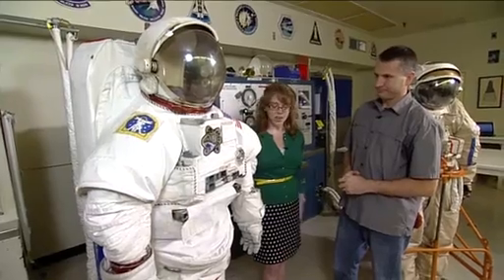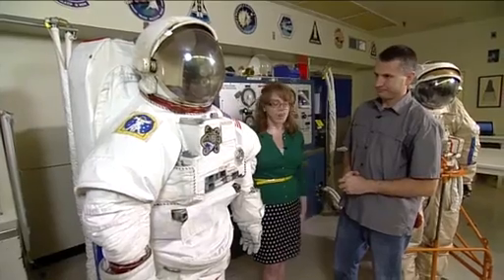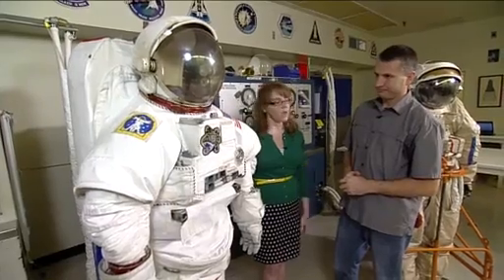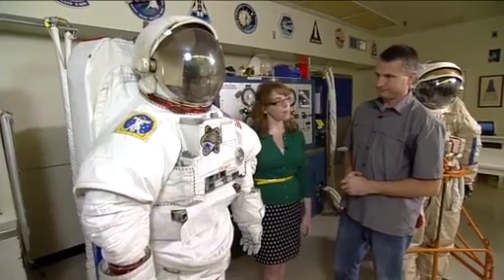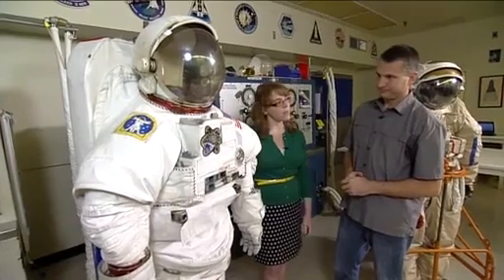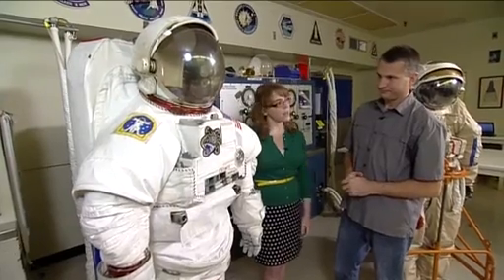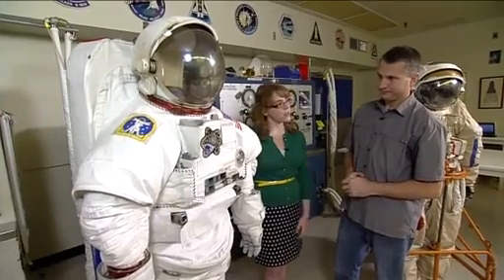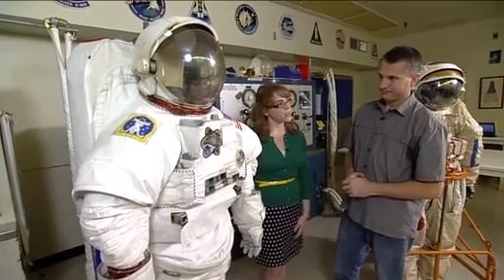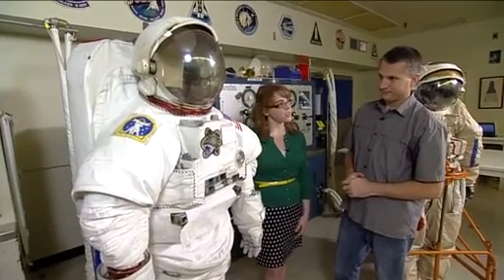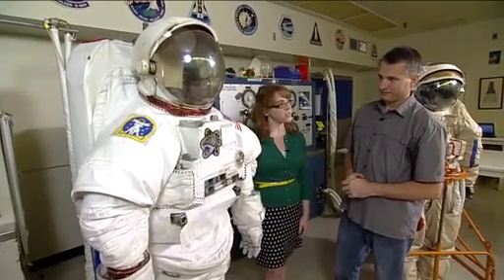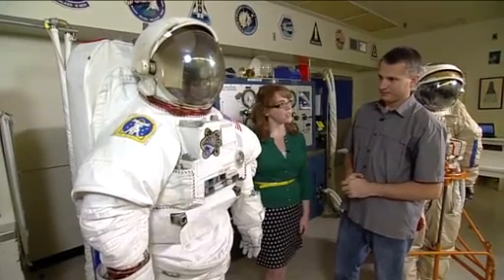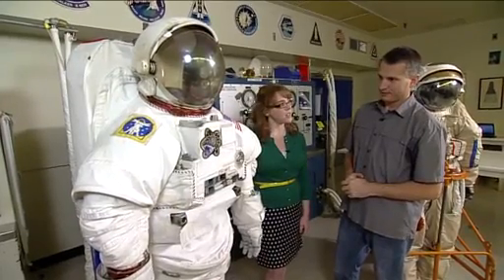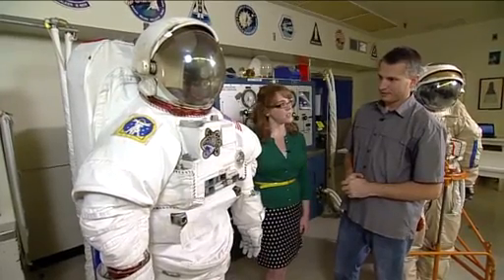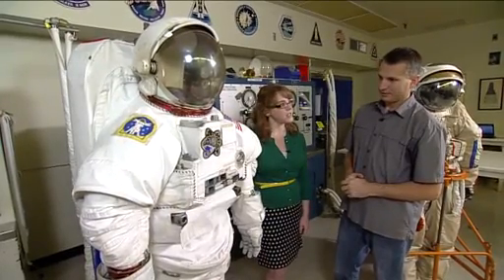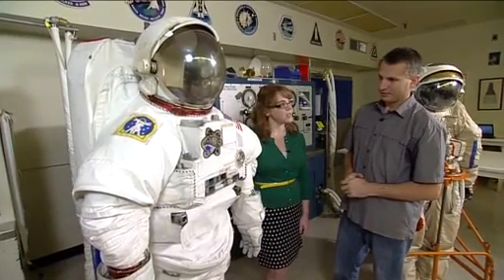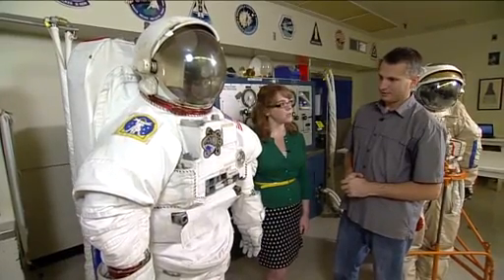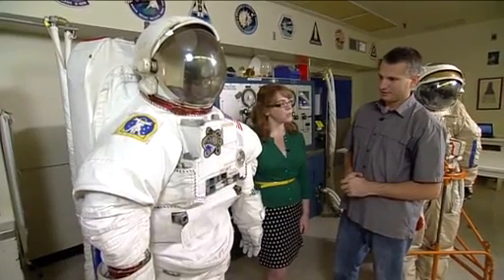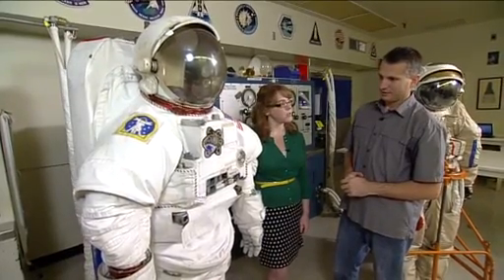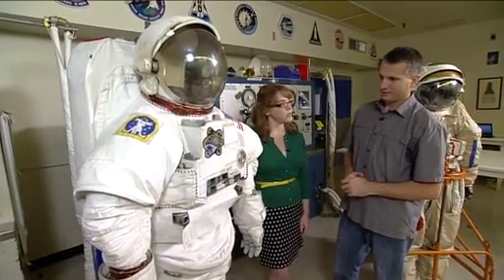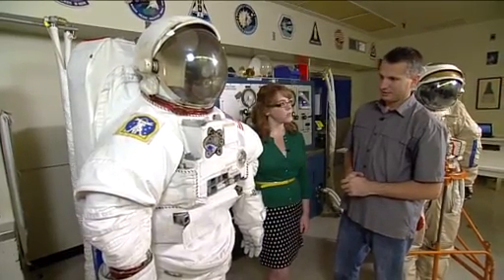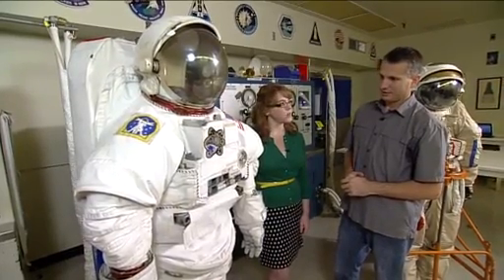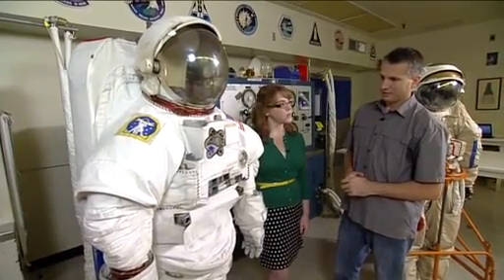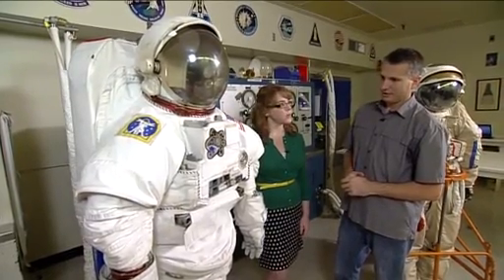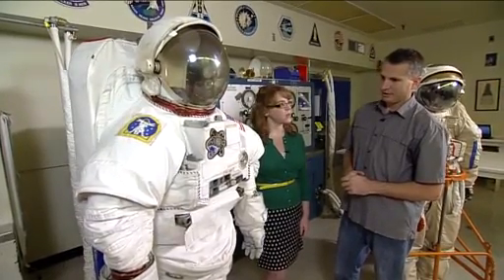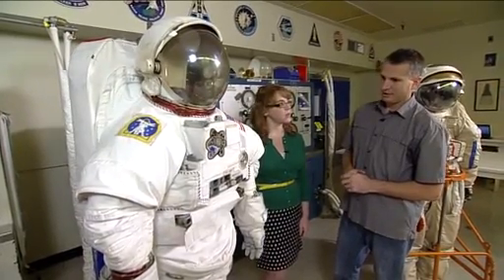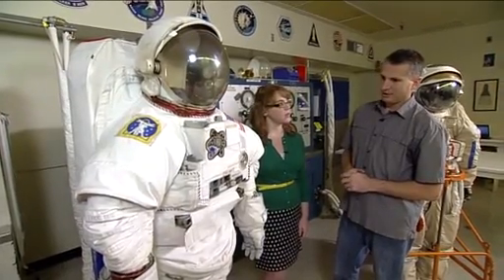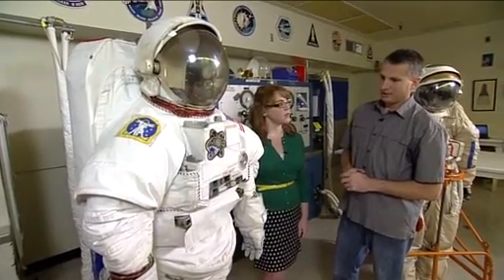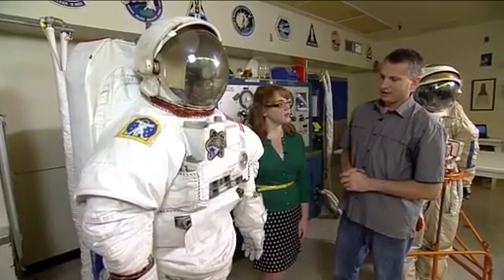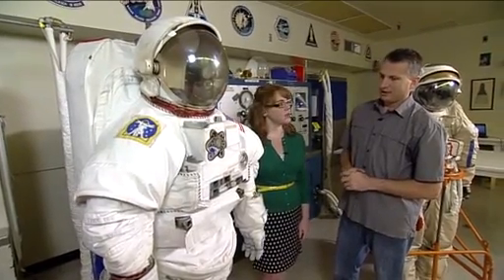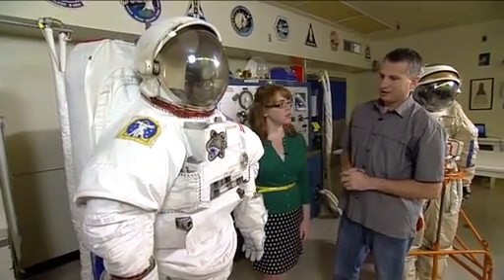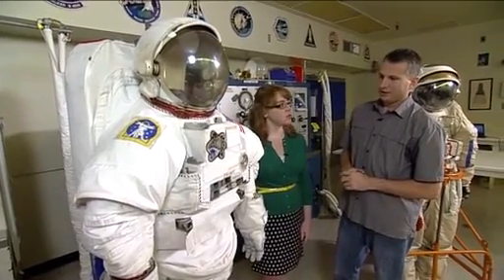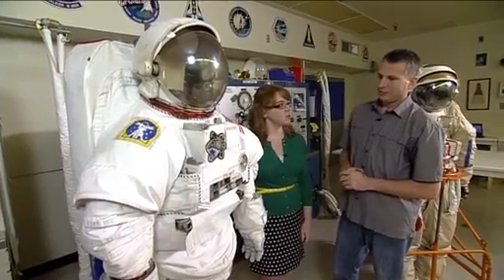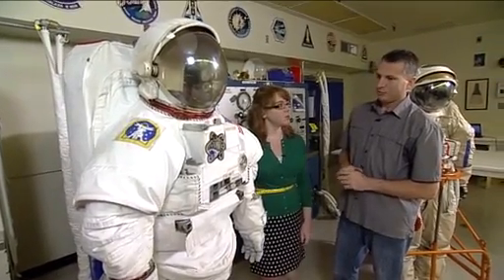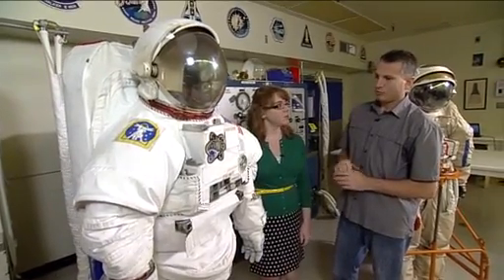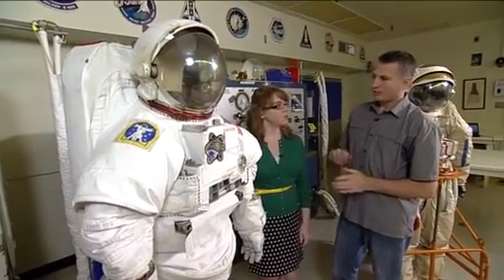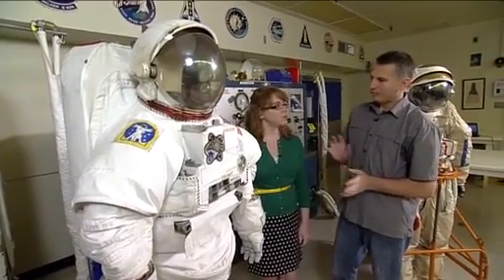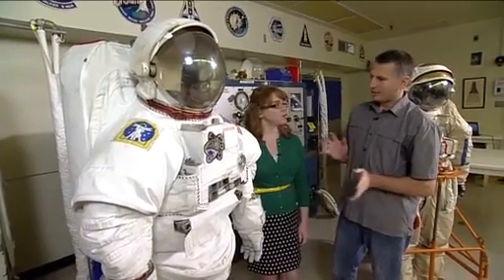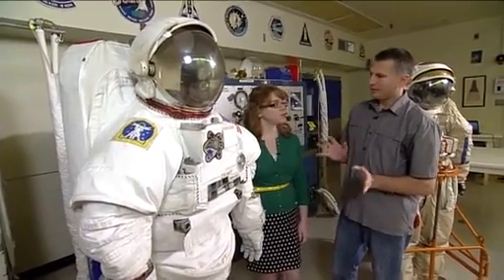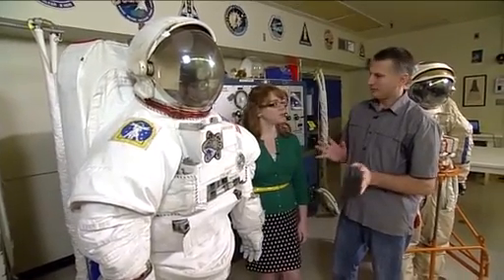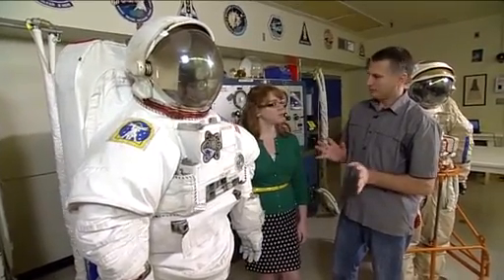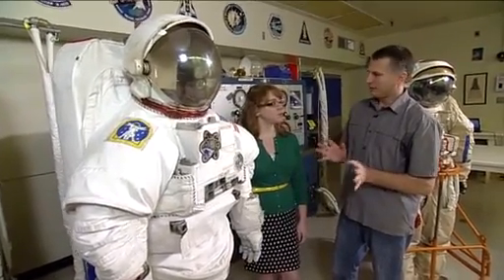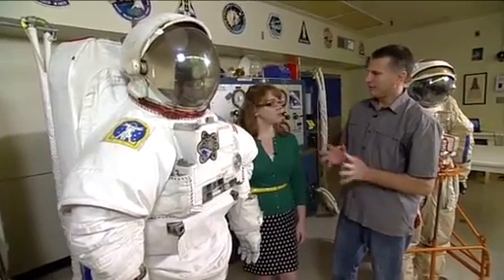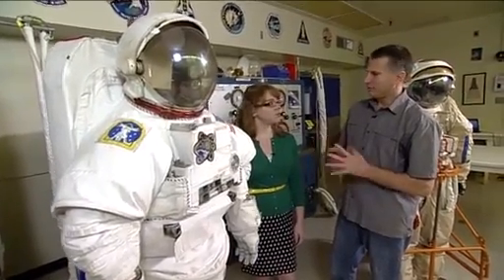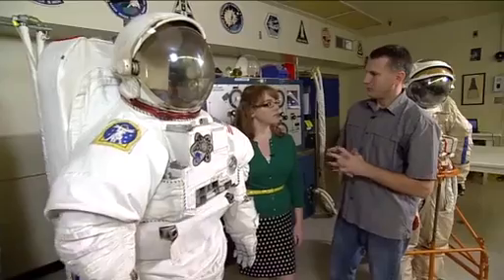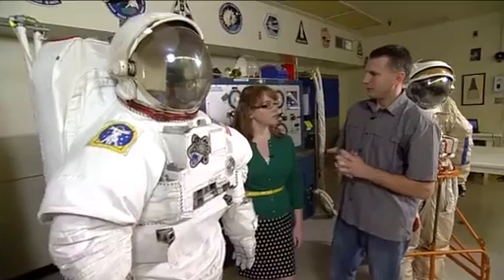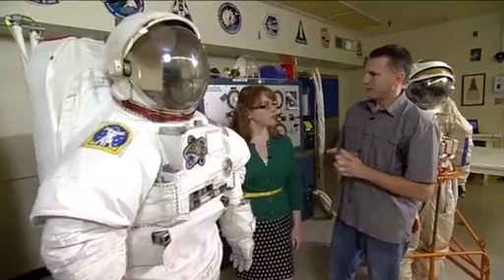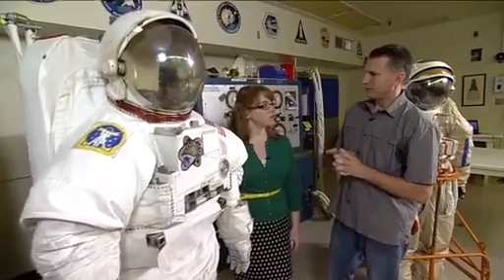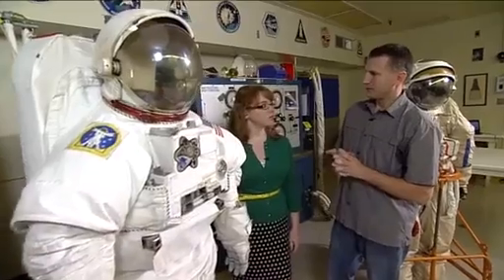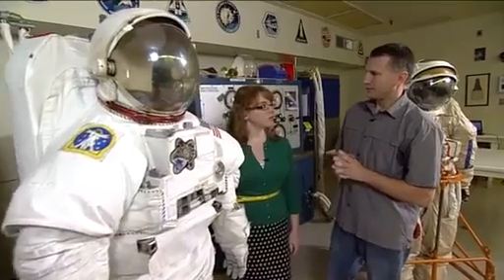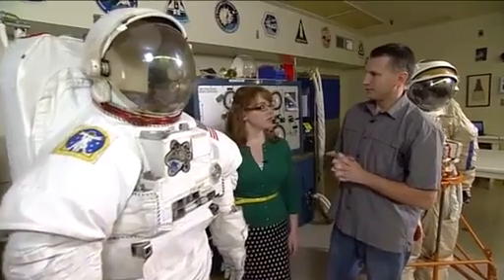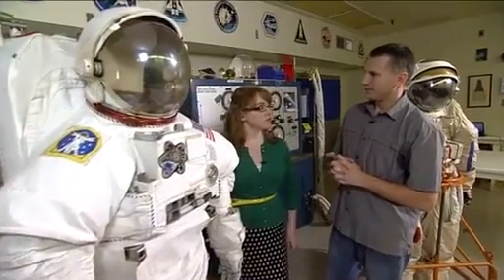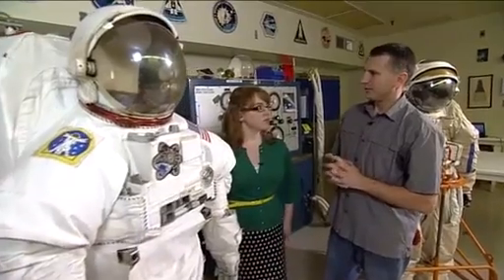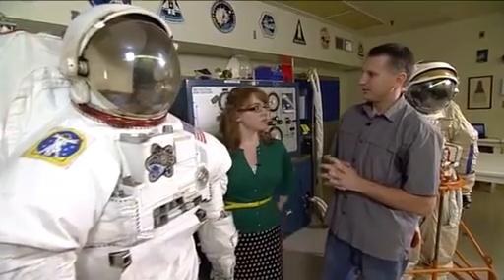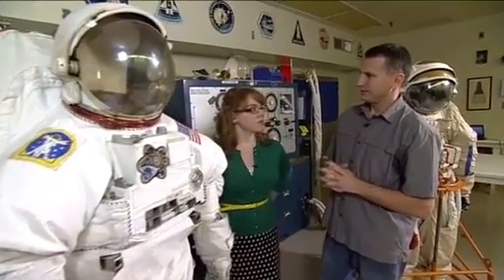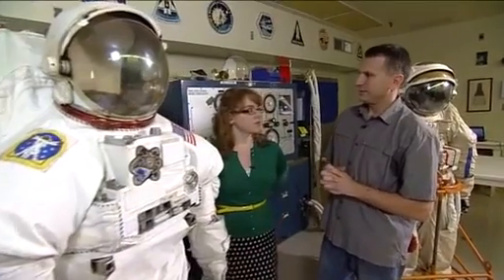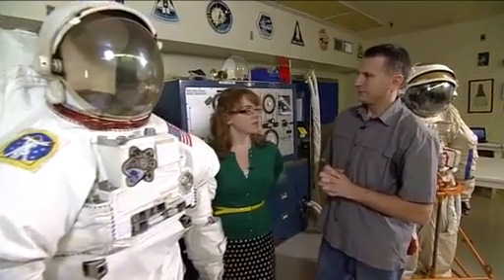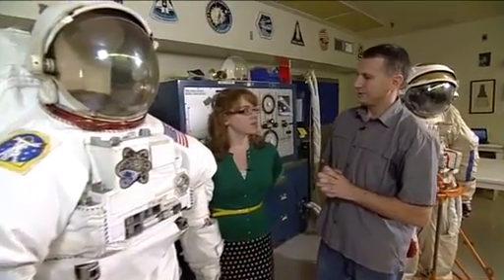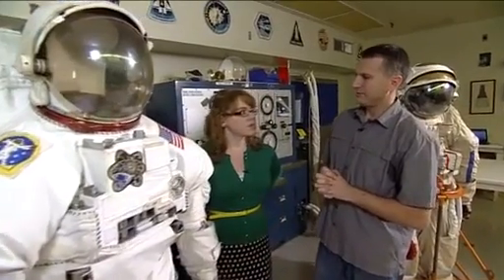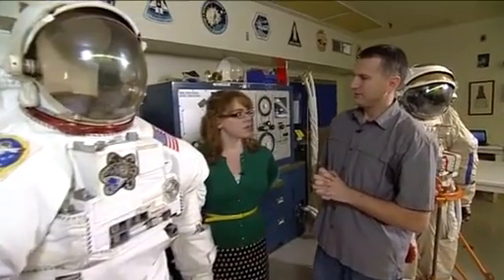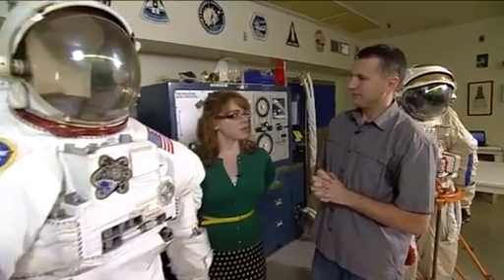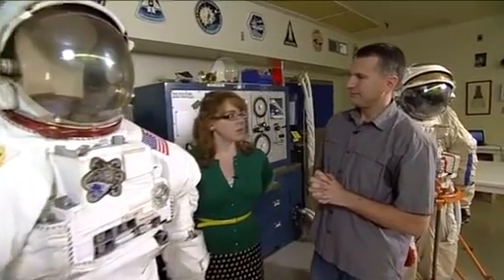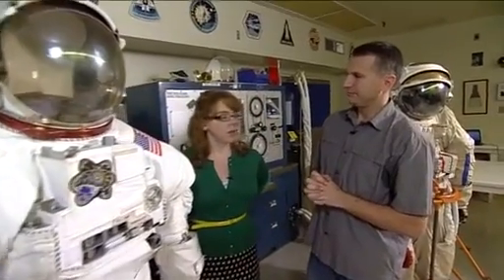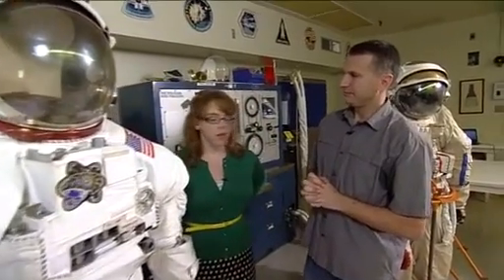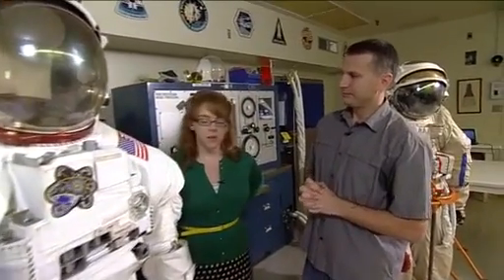How long does it take to get ready for a spacewalk? Around four hours — about the same time as the Orlan.